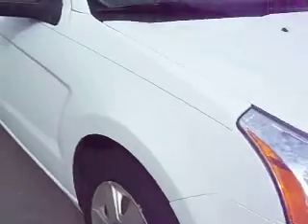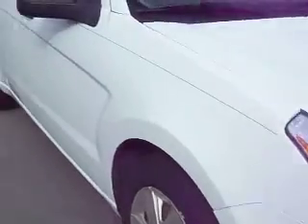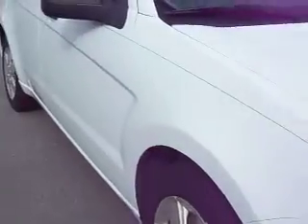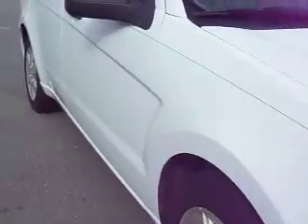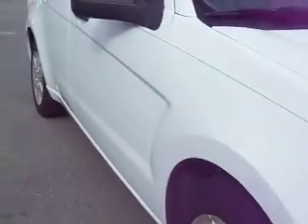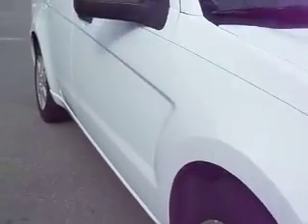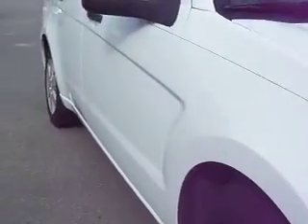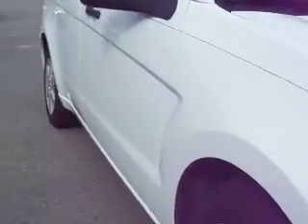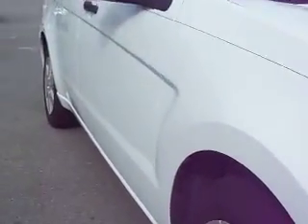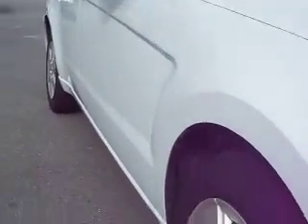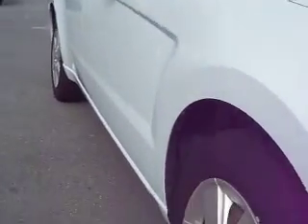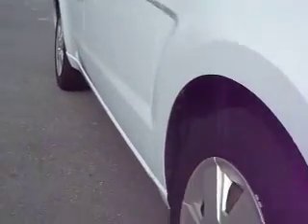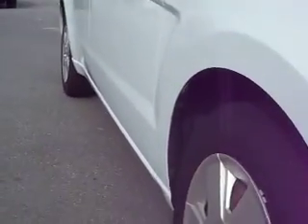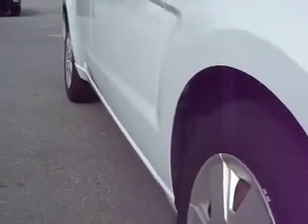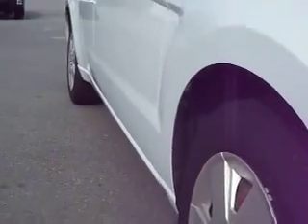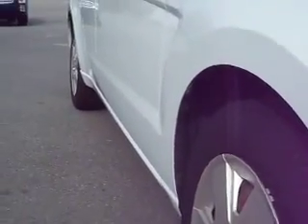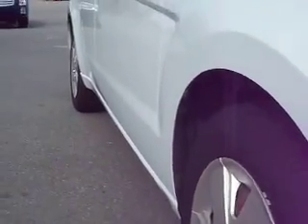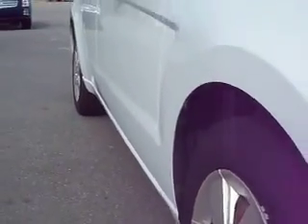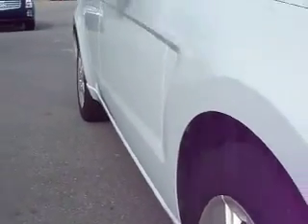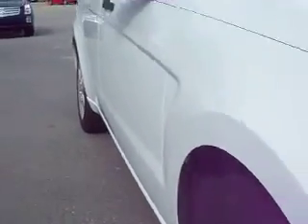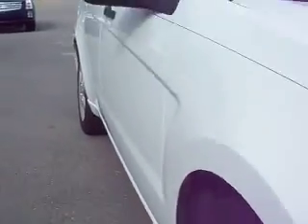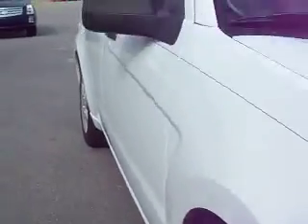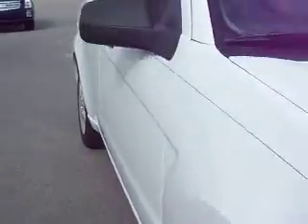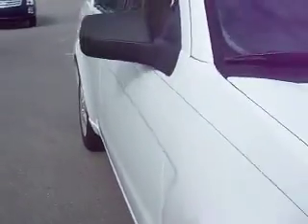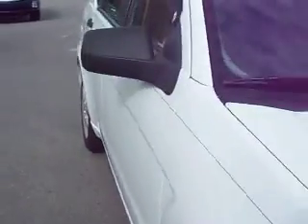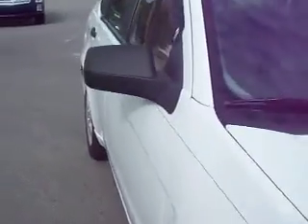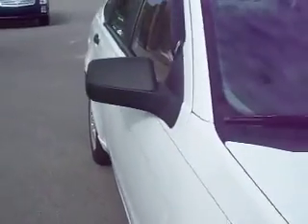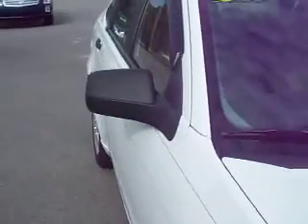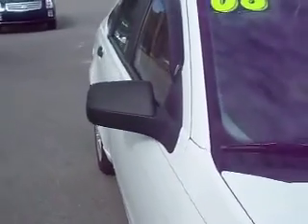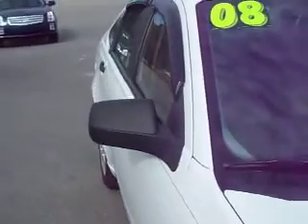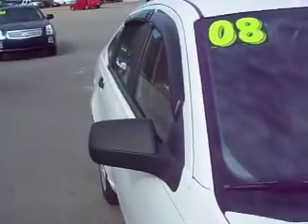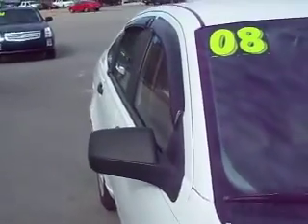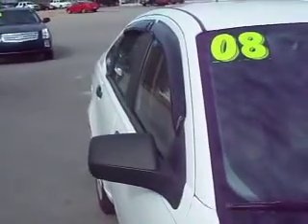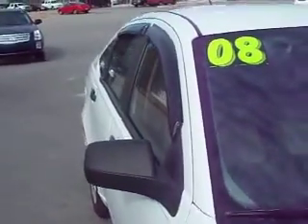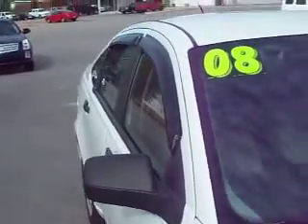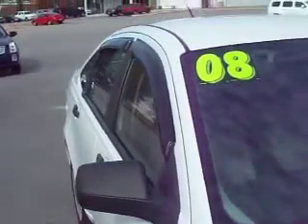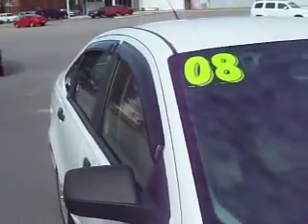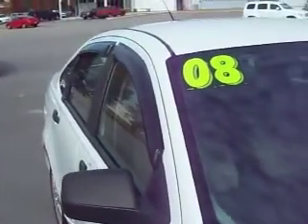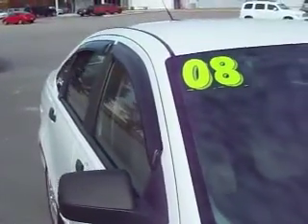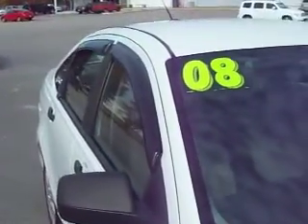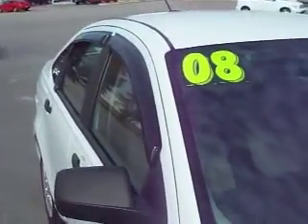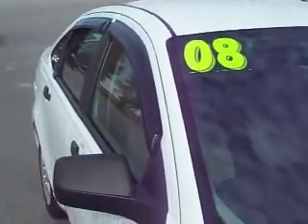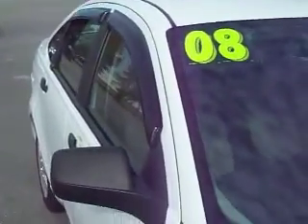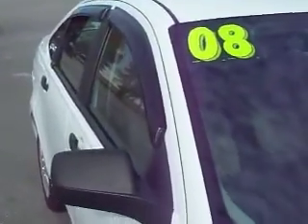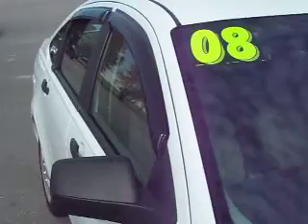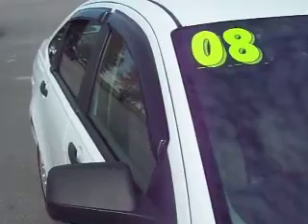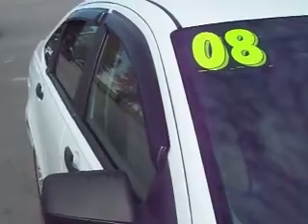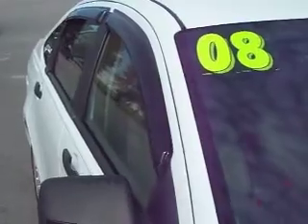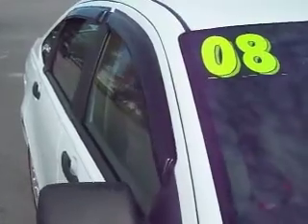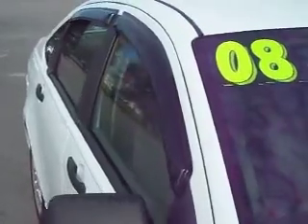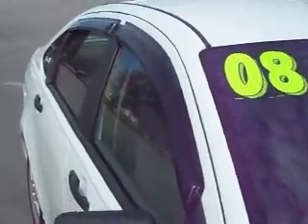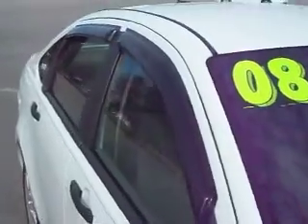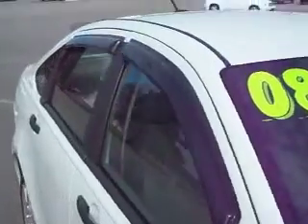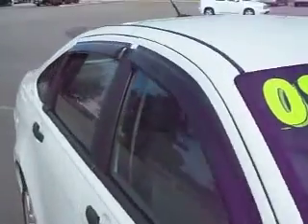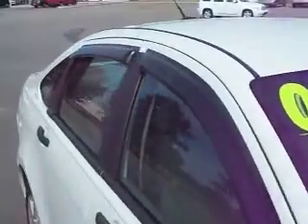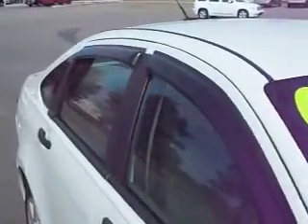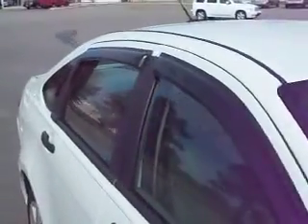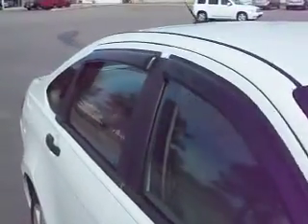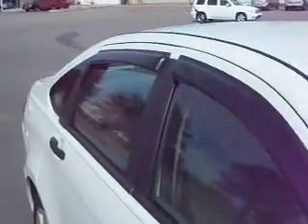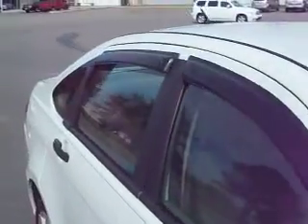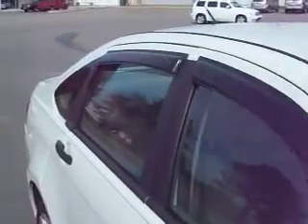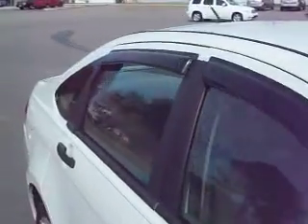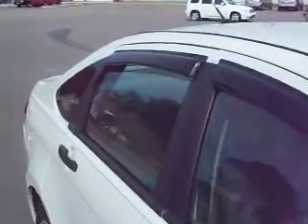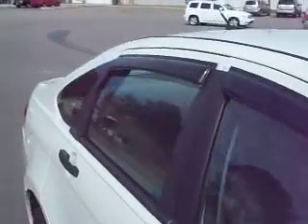Looking down the side of this vehicle, you don't see a door ding, nick, scratch, or anything. Somebody's already put the vent visors on them.